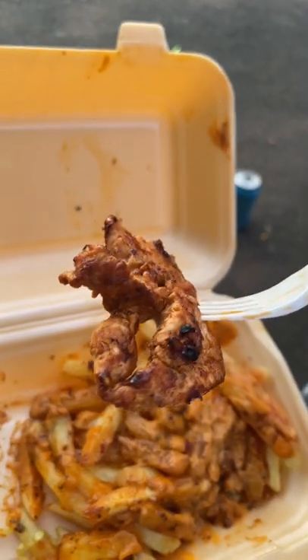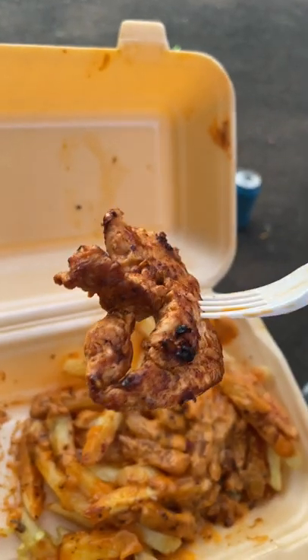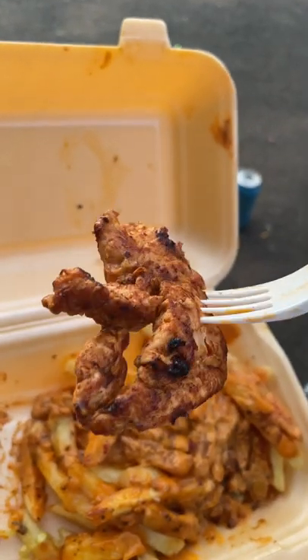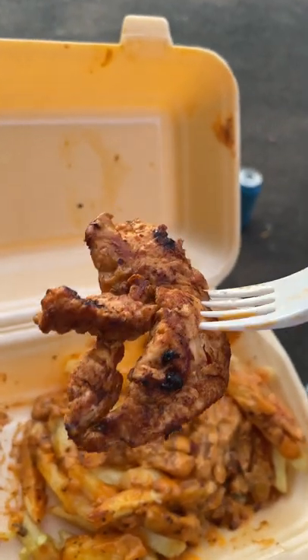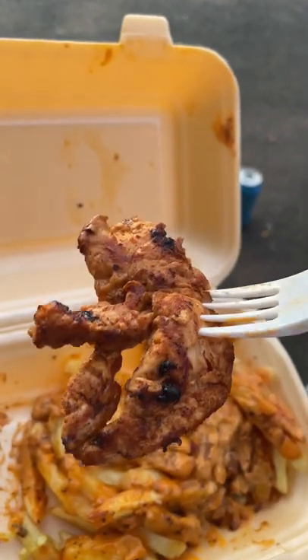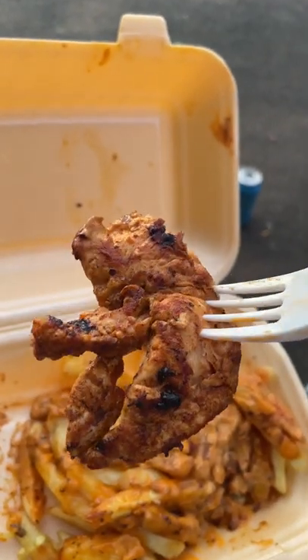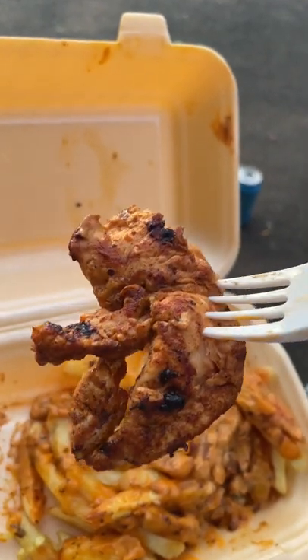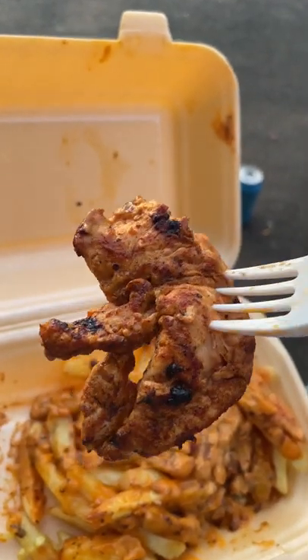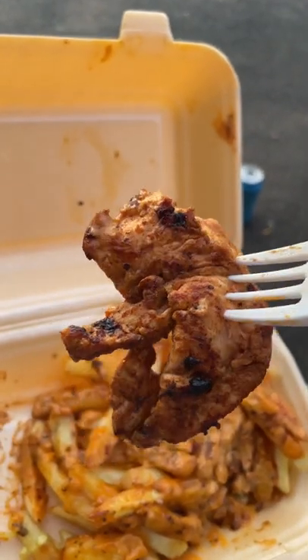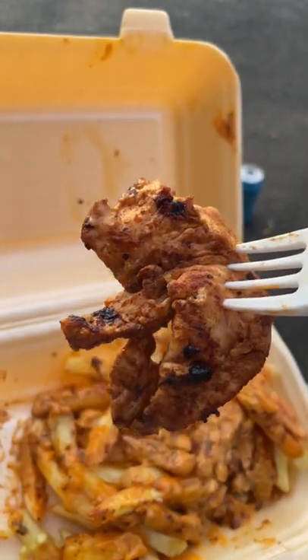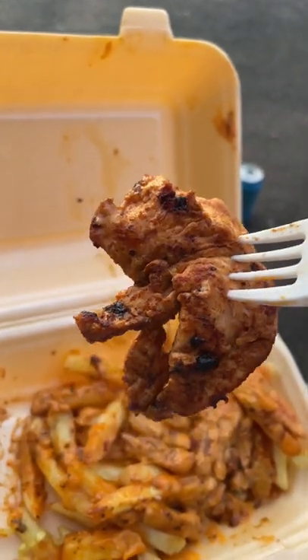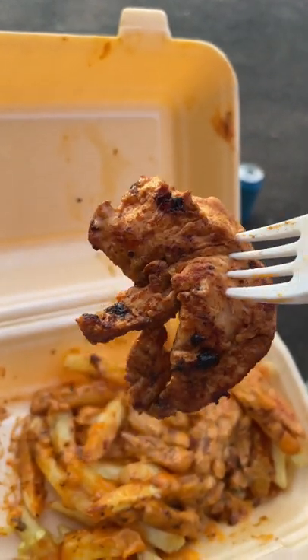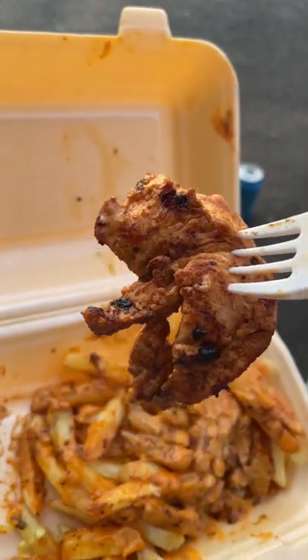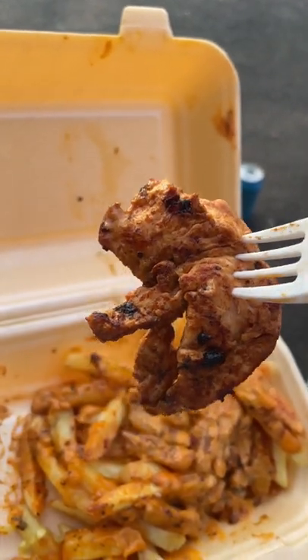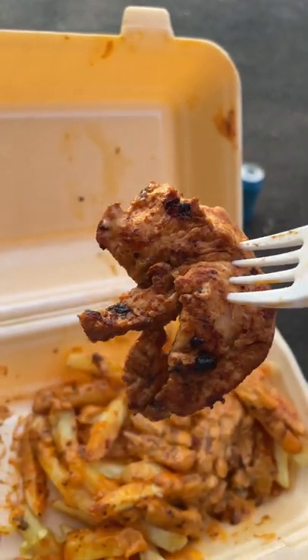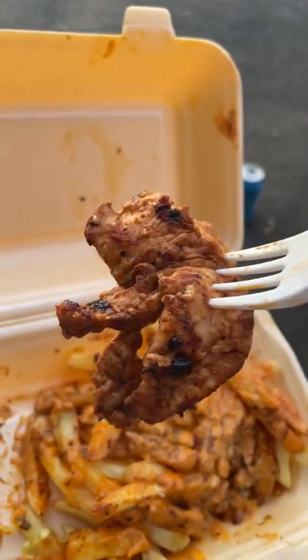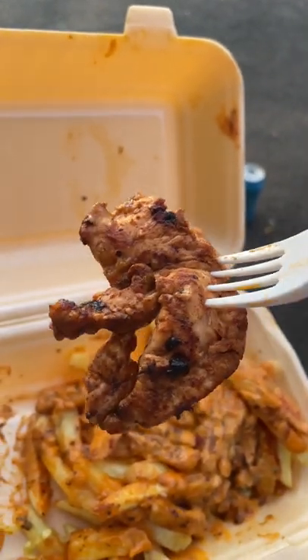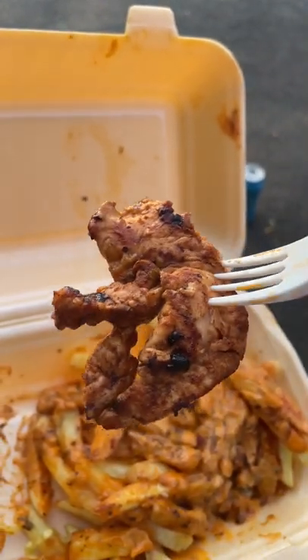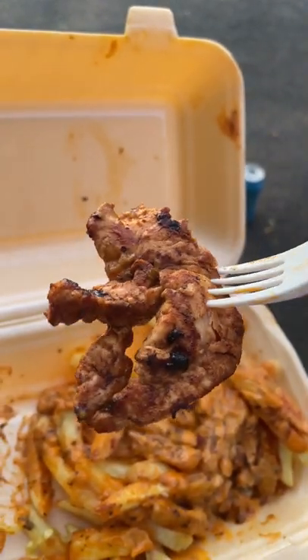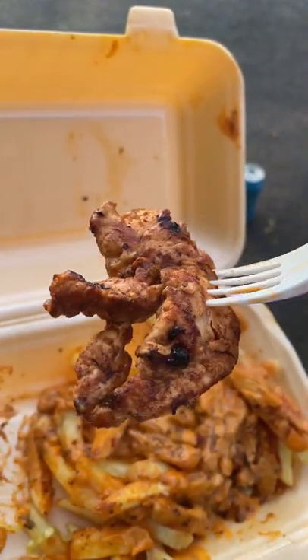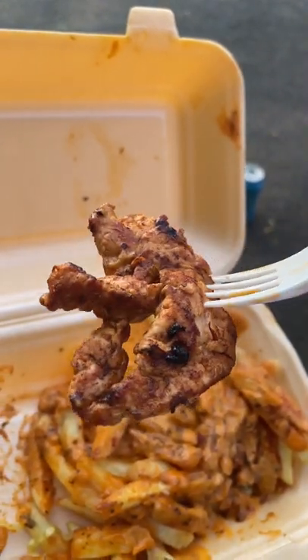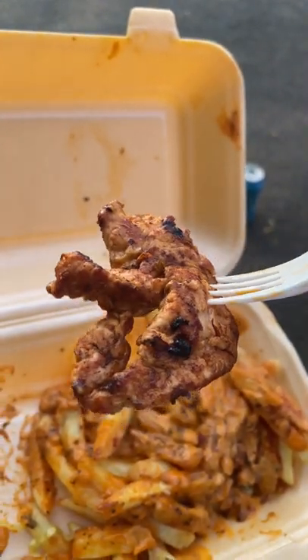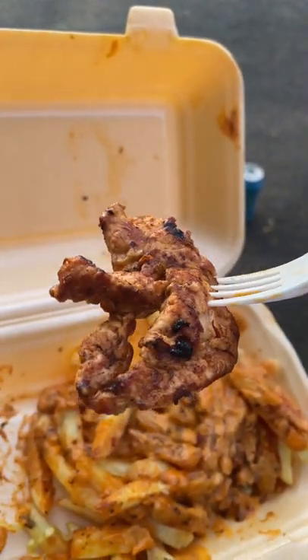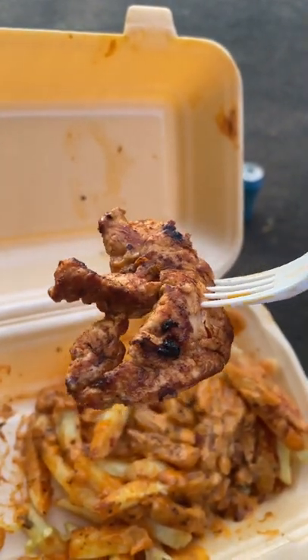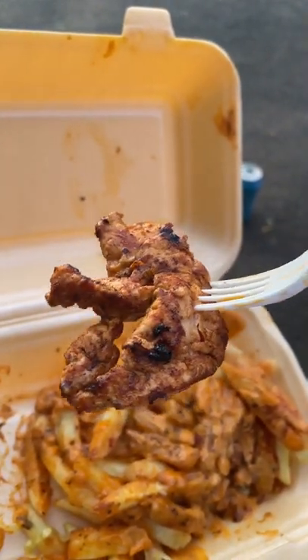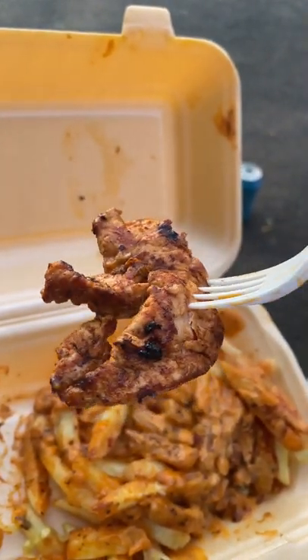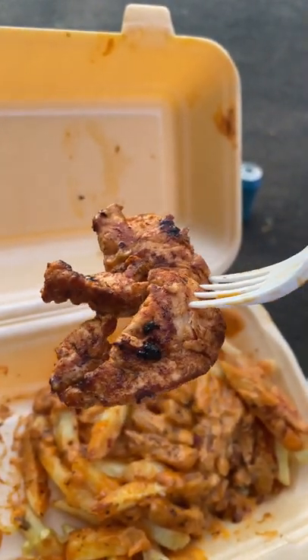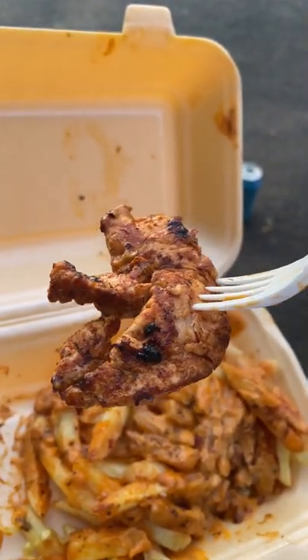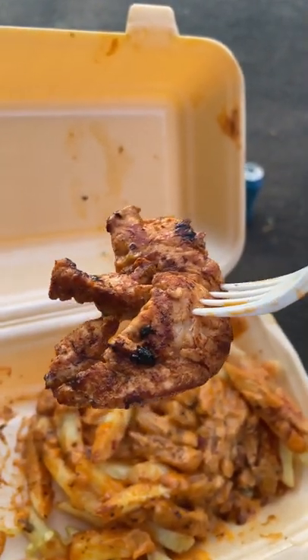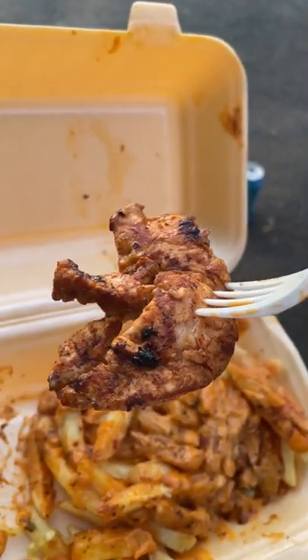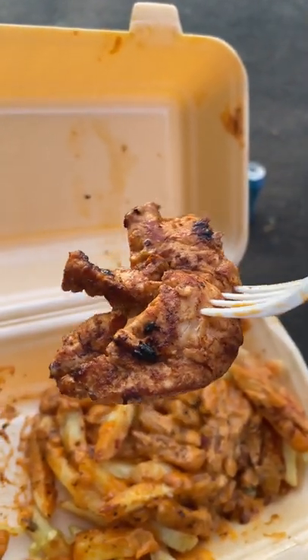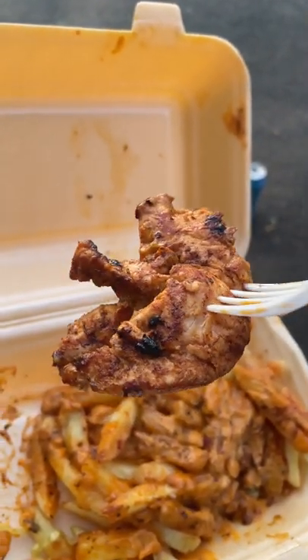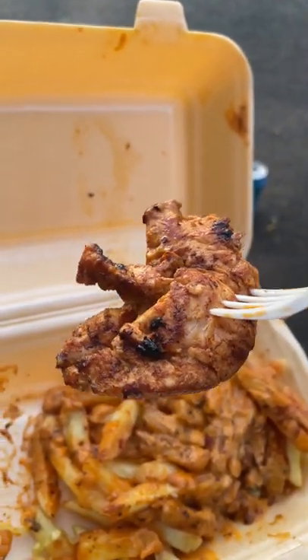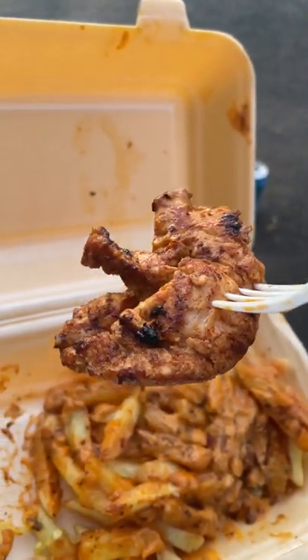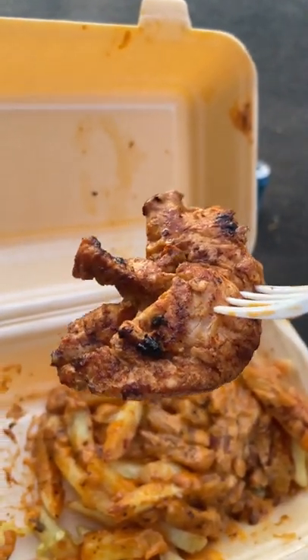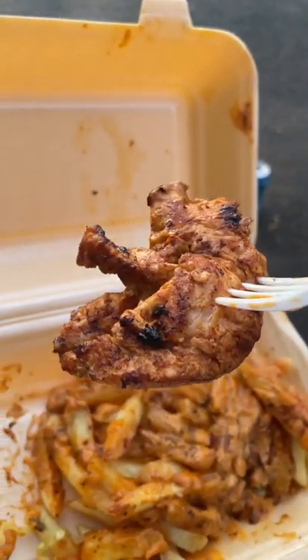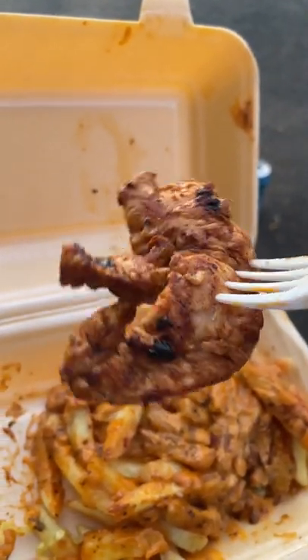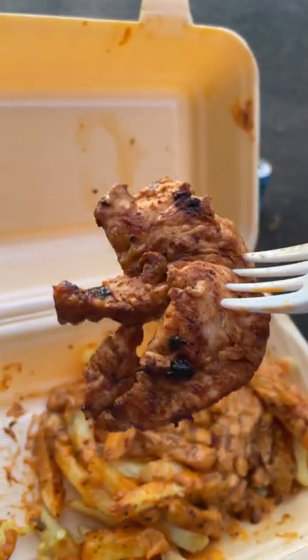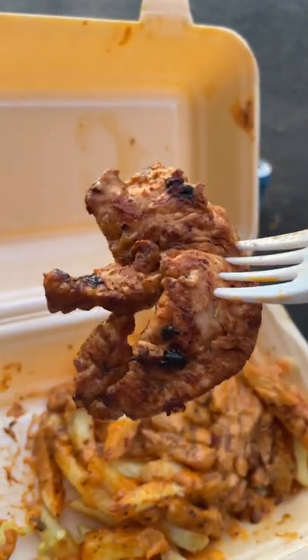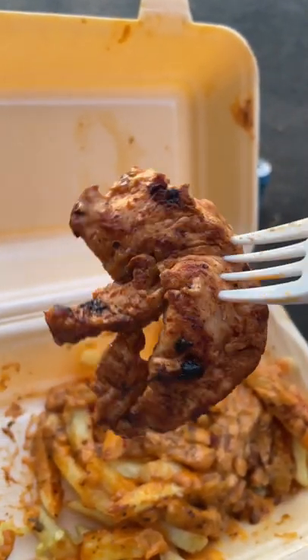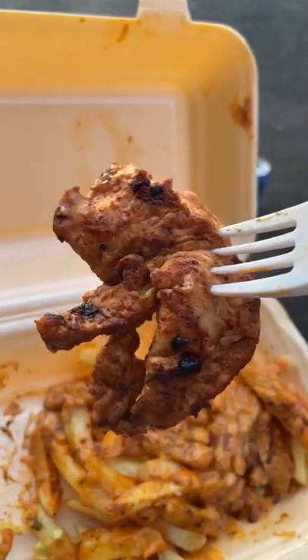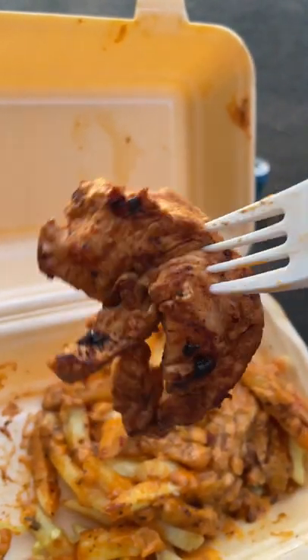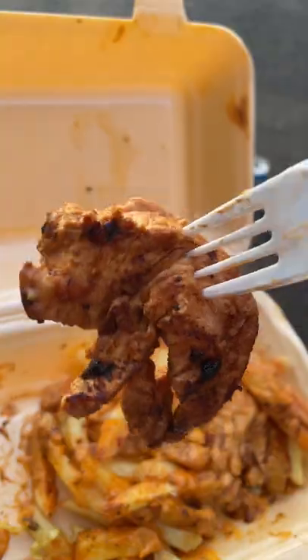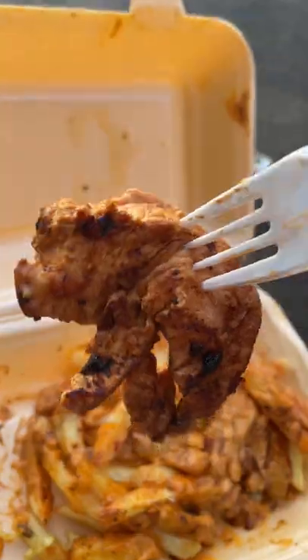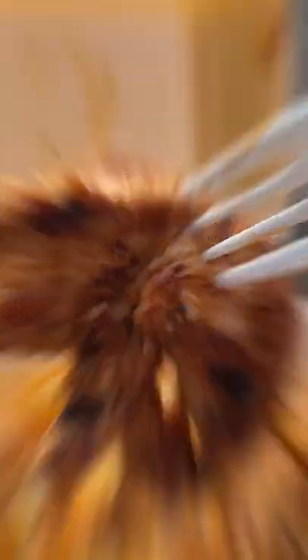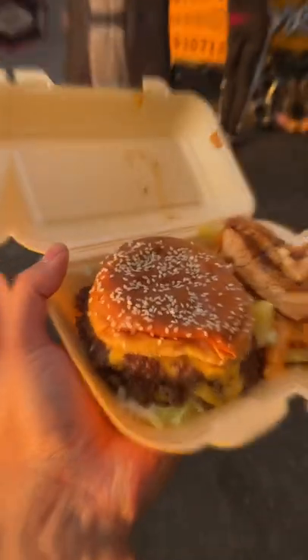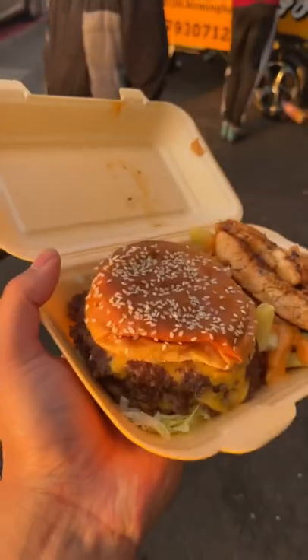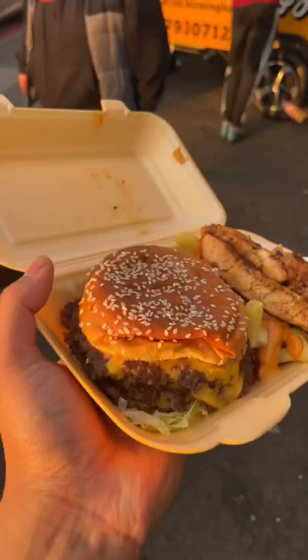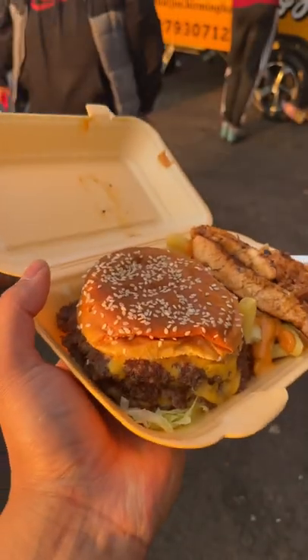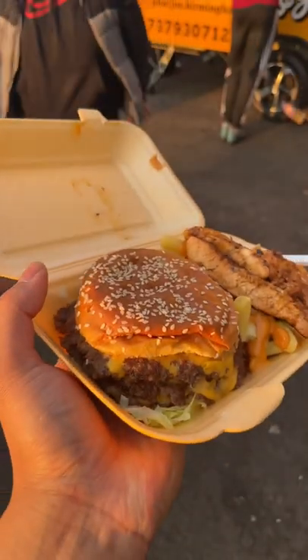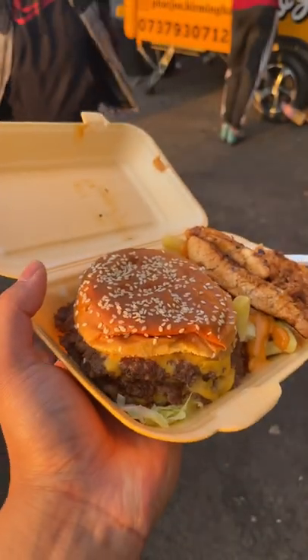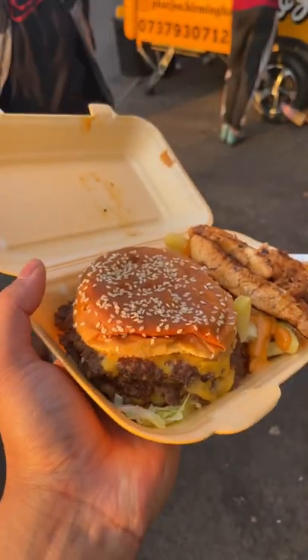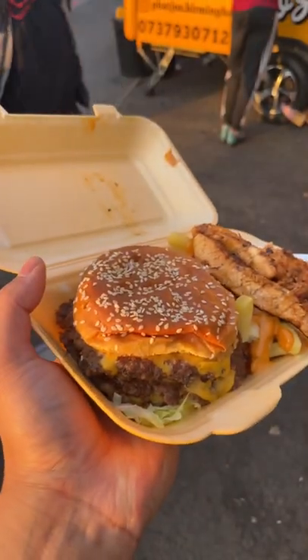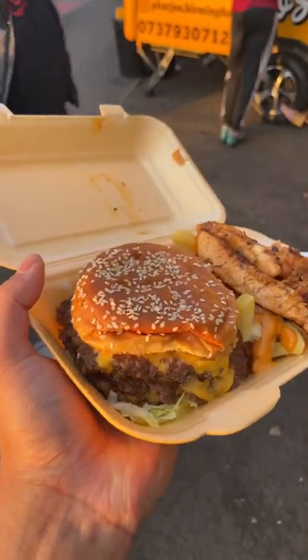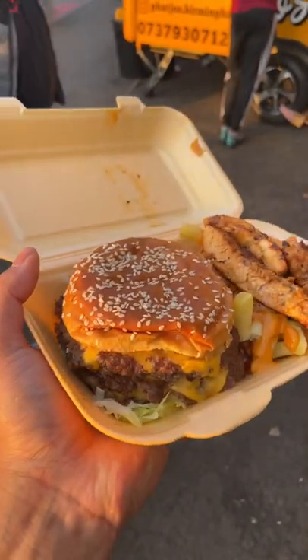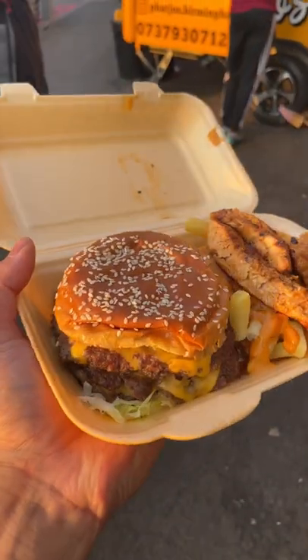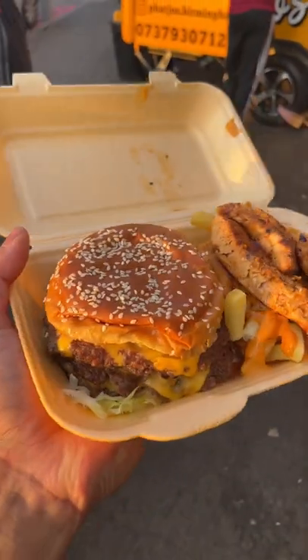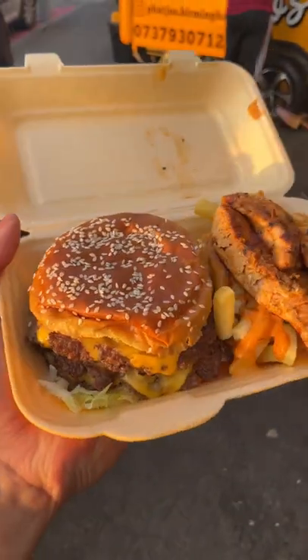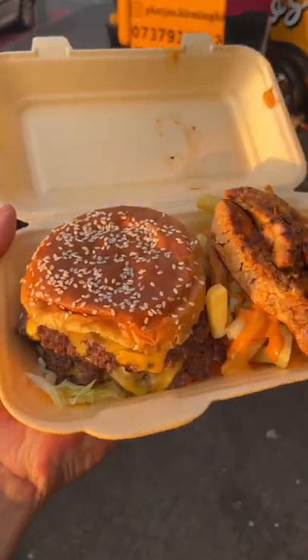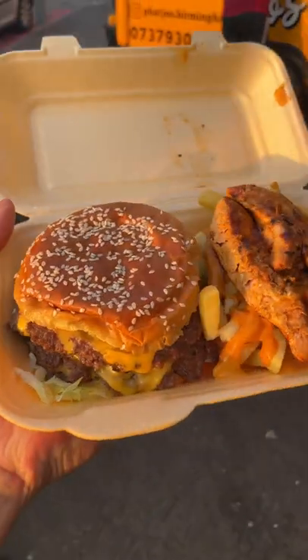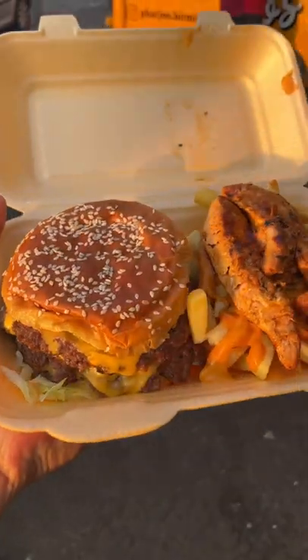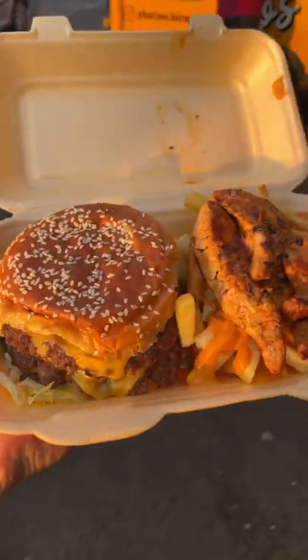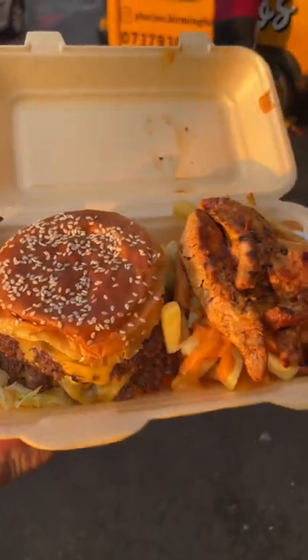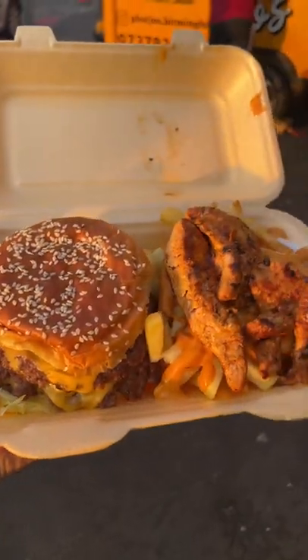The chicken tenders, however, were on point — they were soft, juicy, and cooked to perfection. Matched with the cajun sauce all over the fries, it just set it on another level.